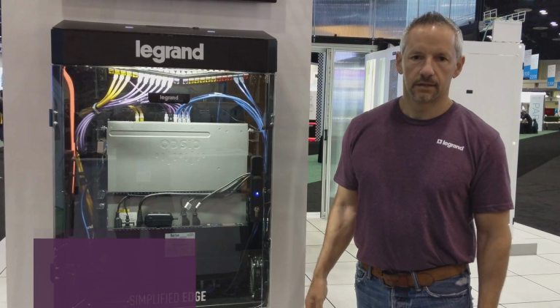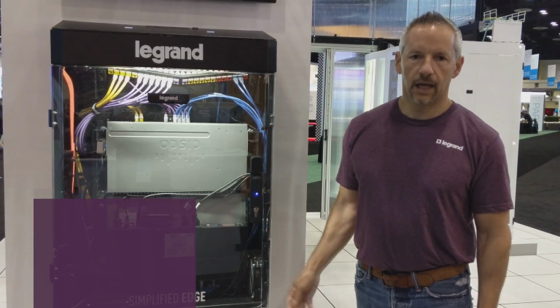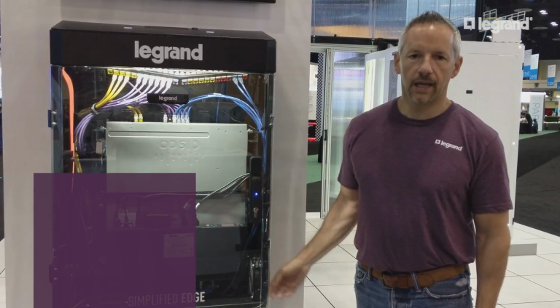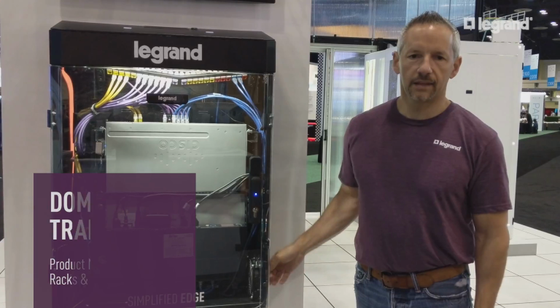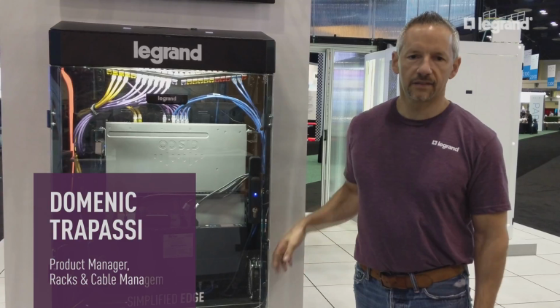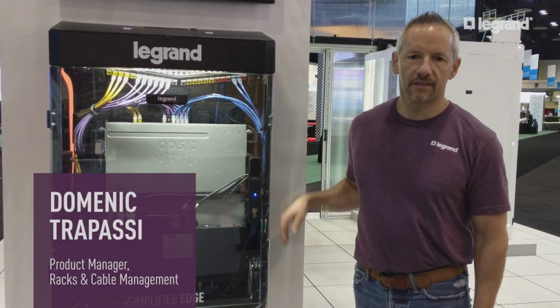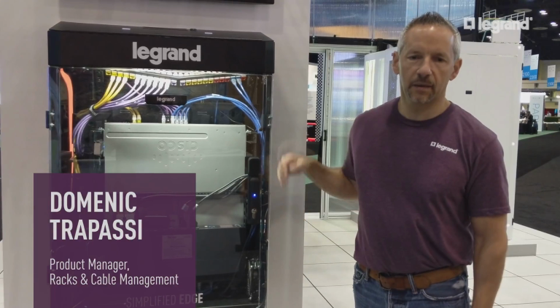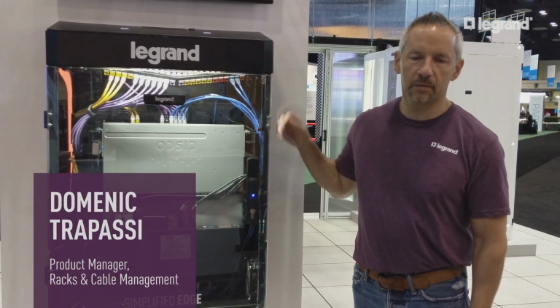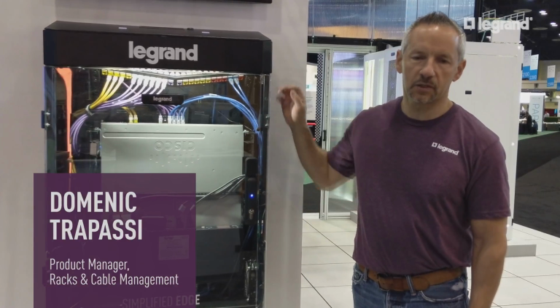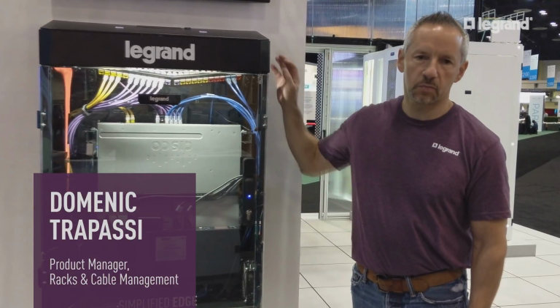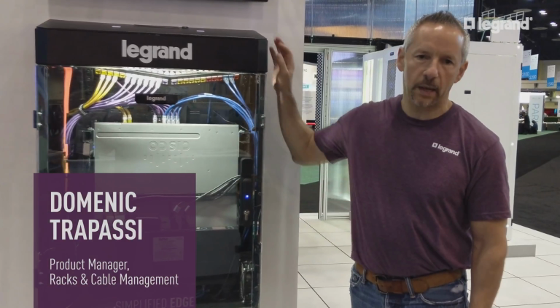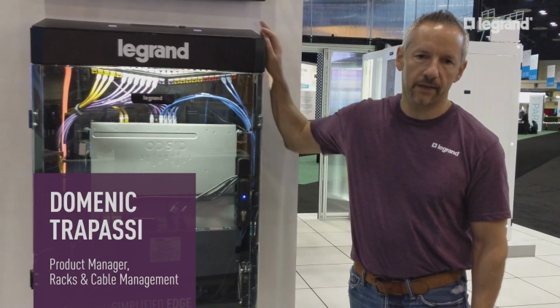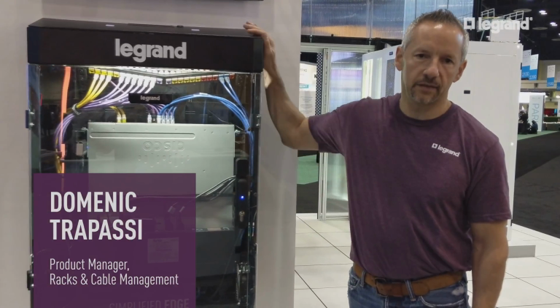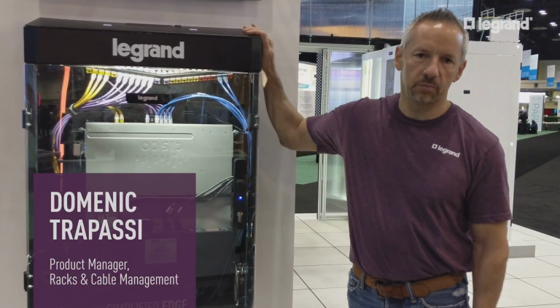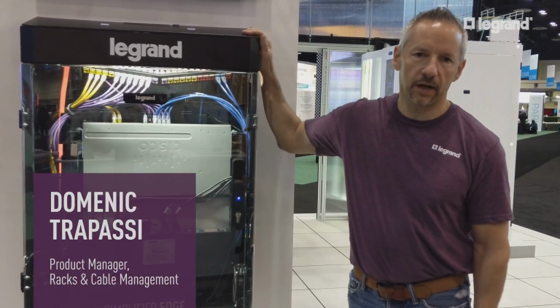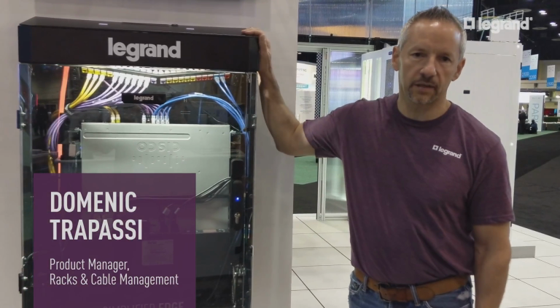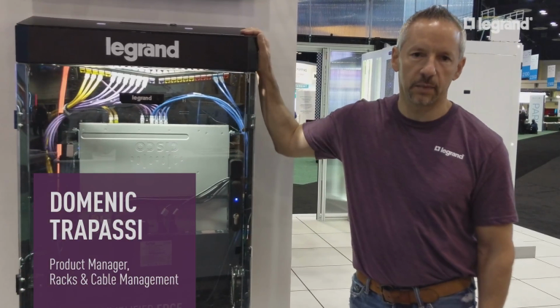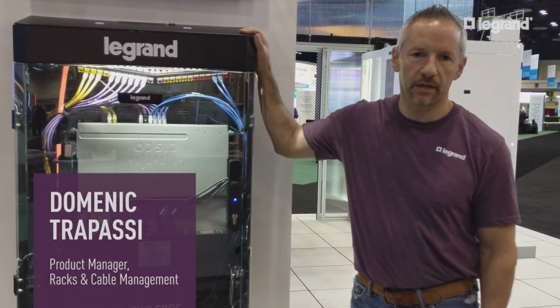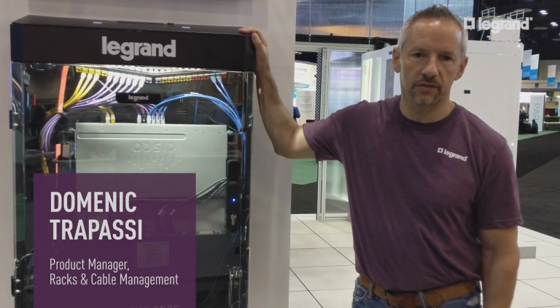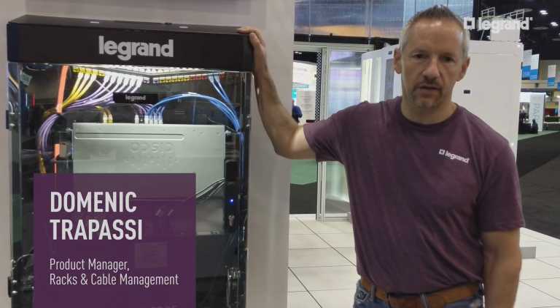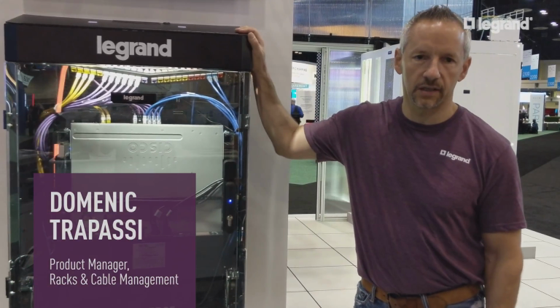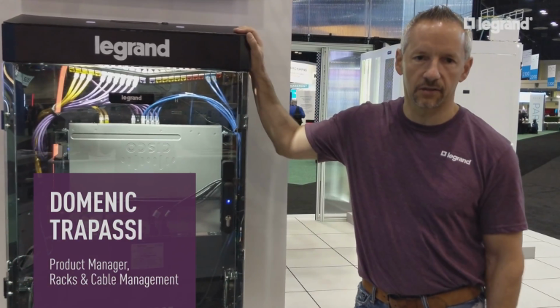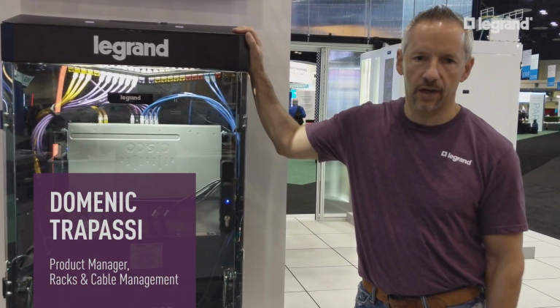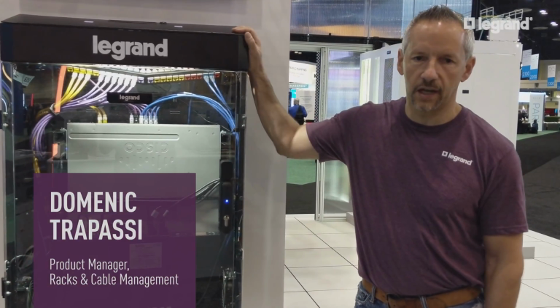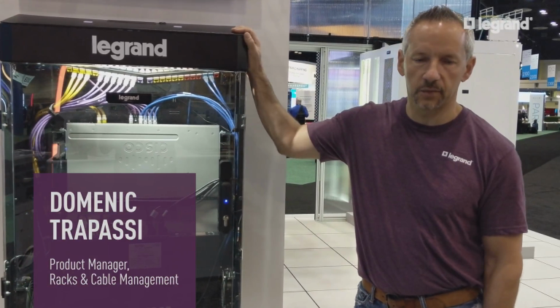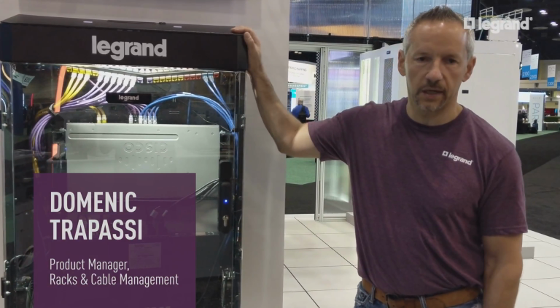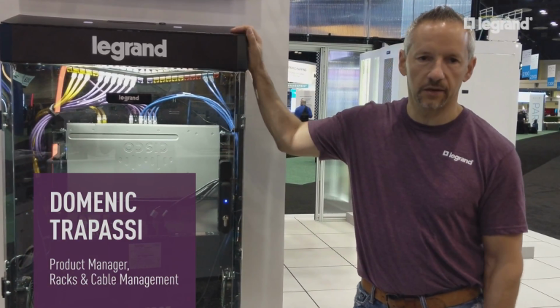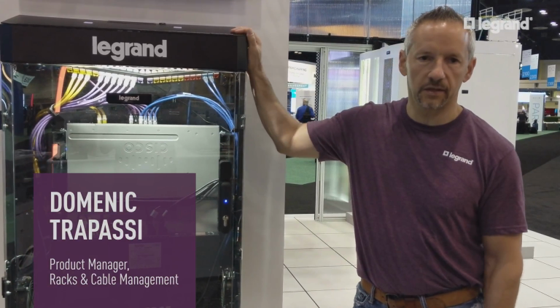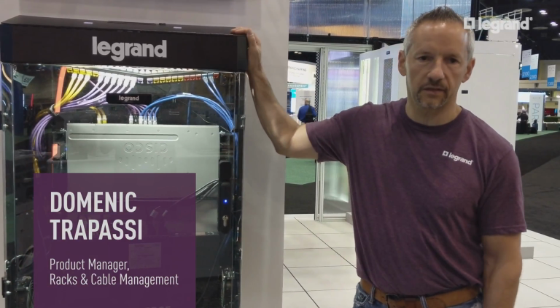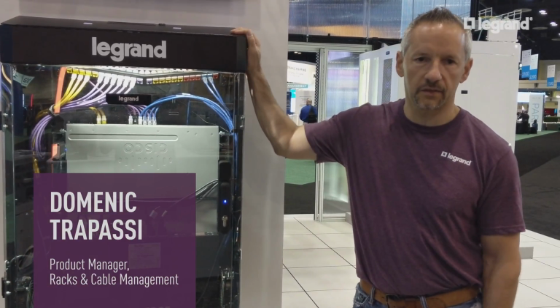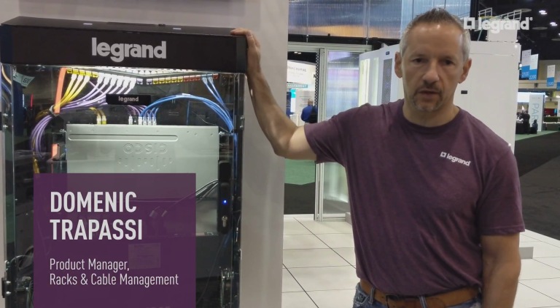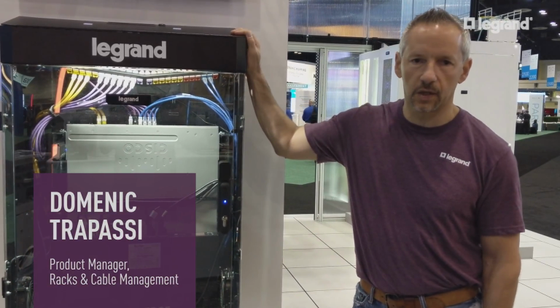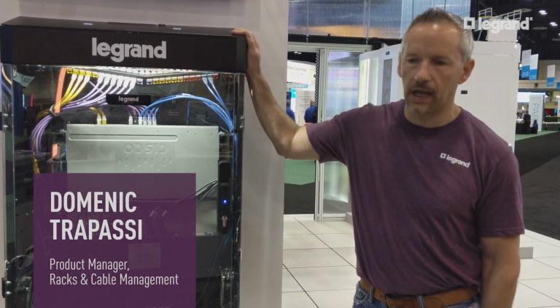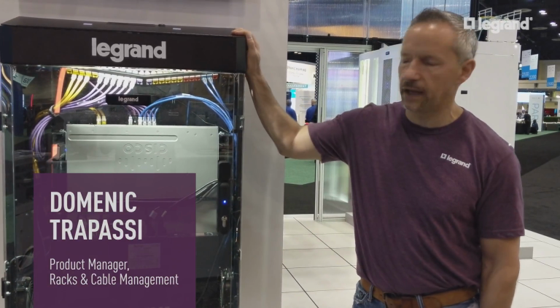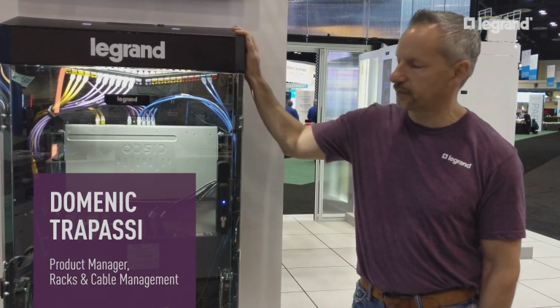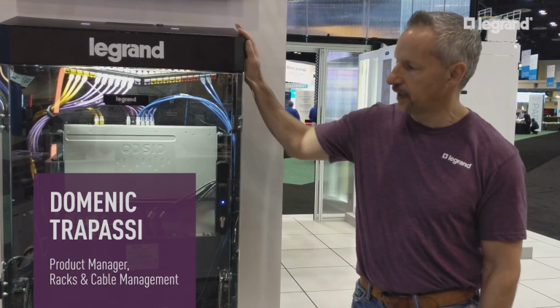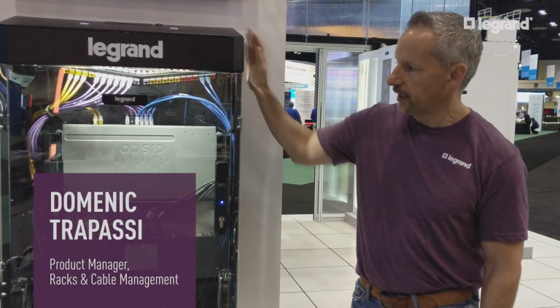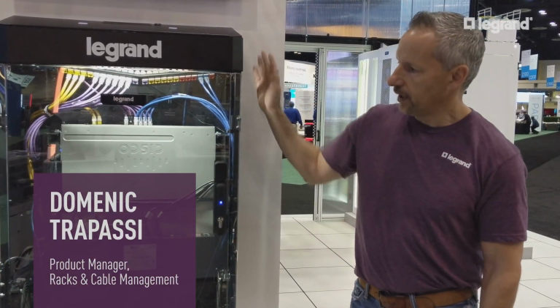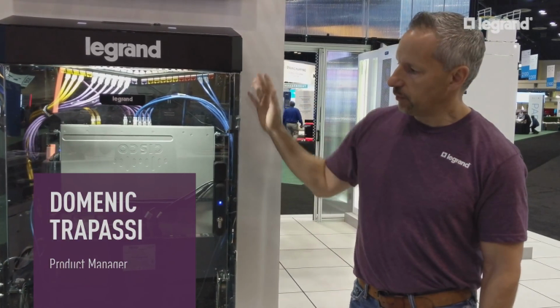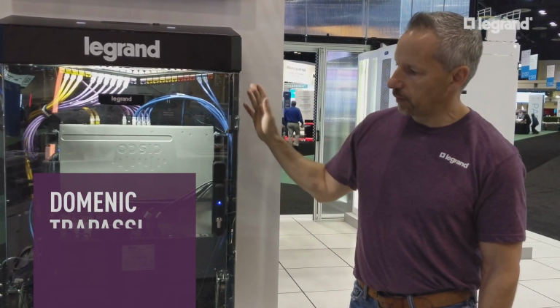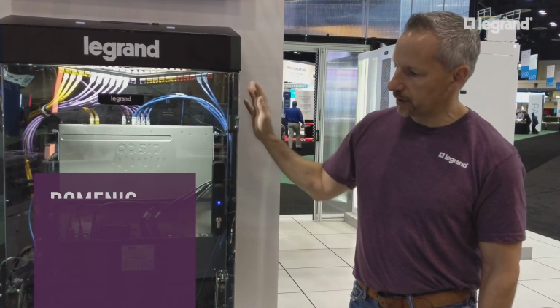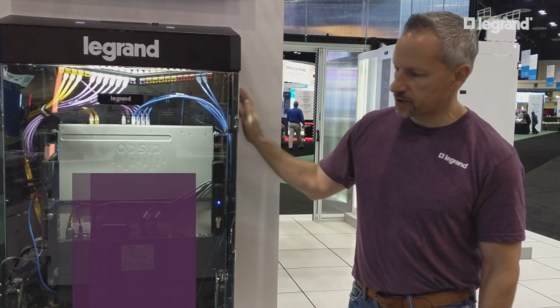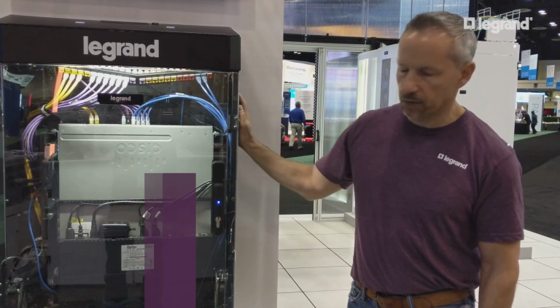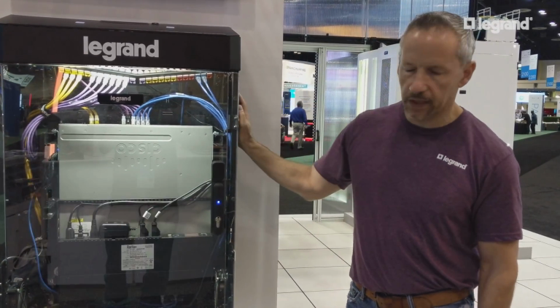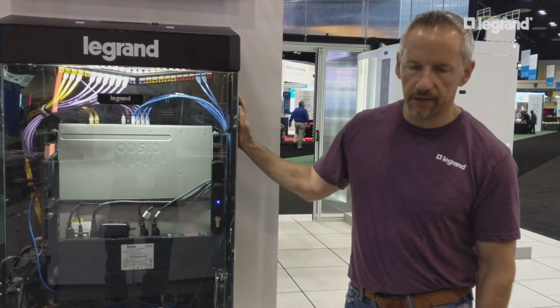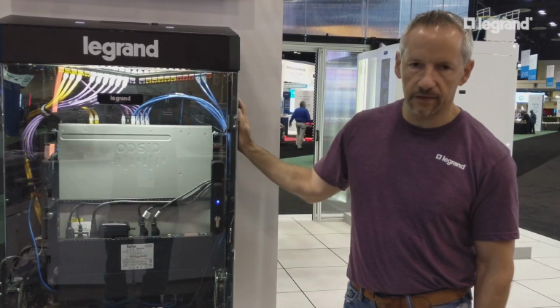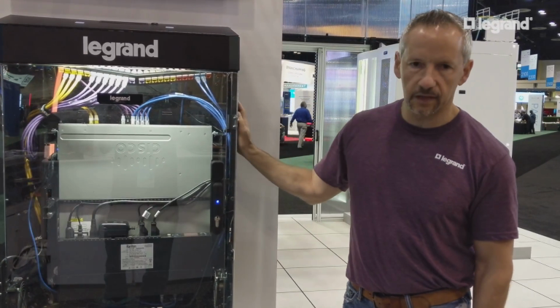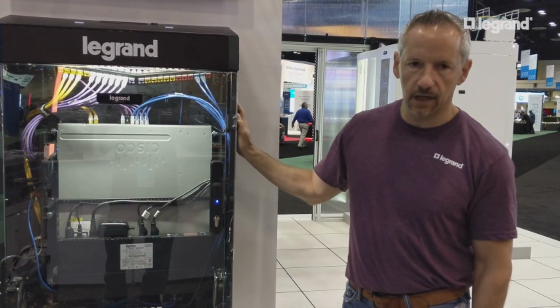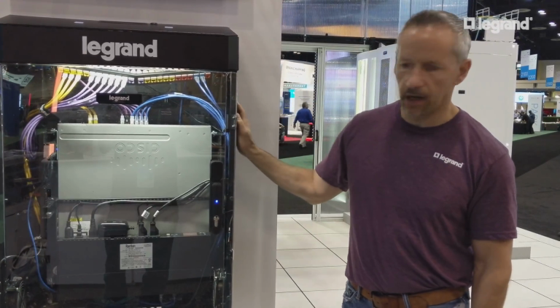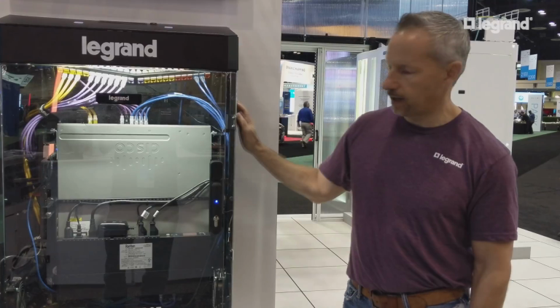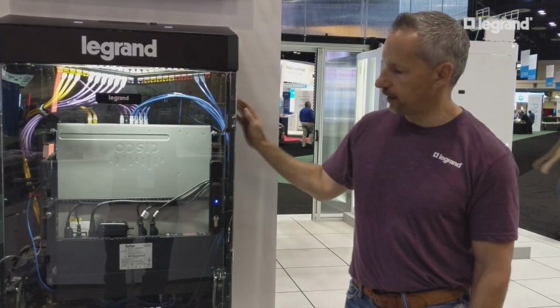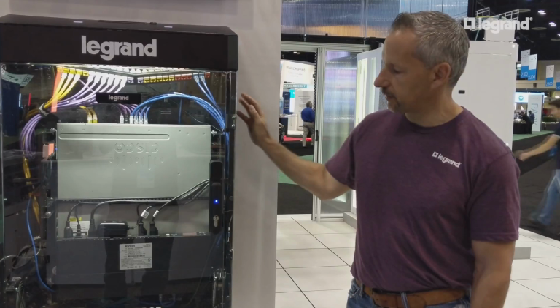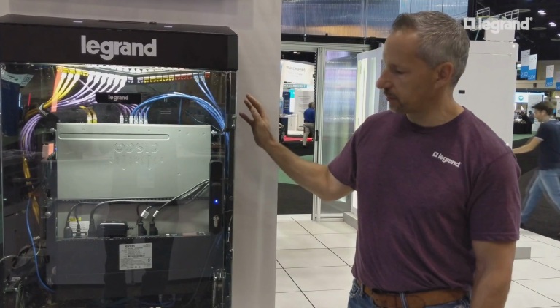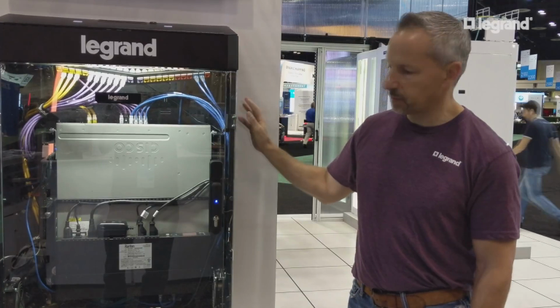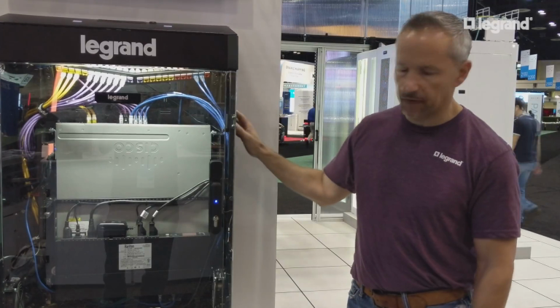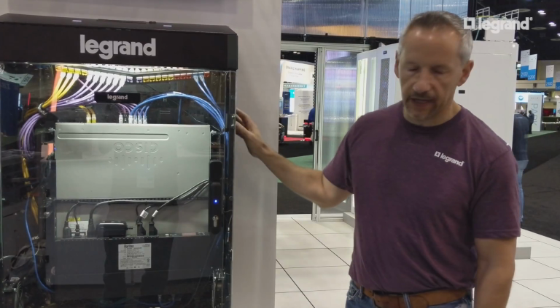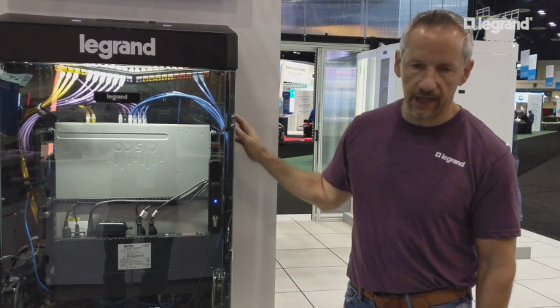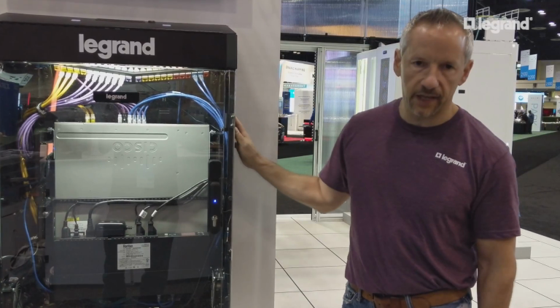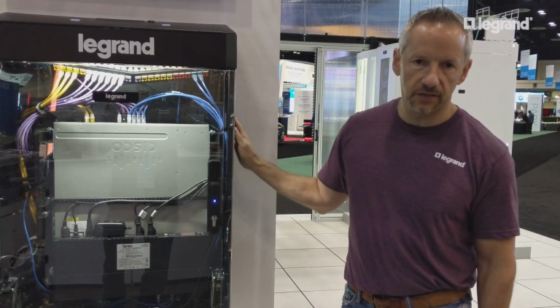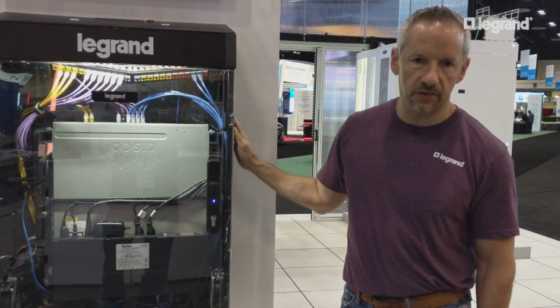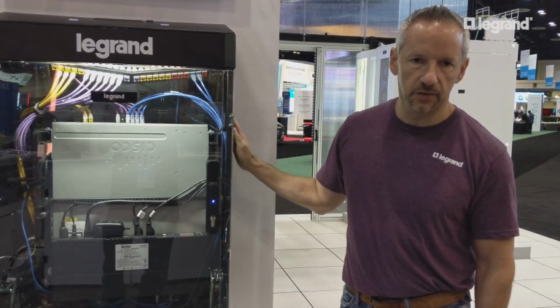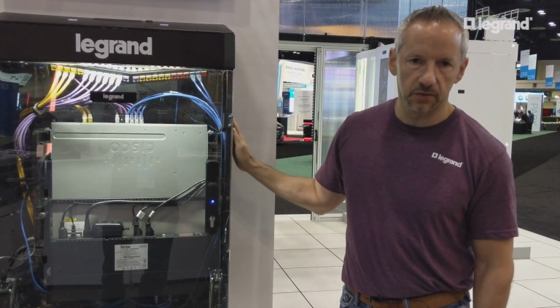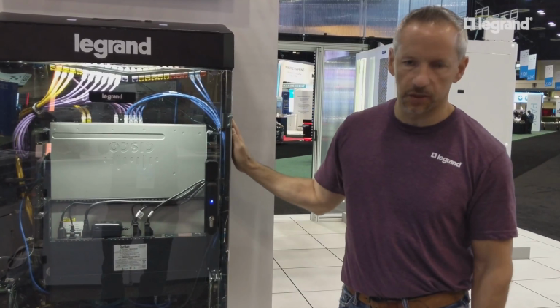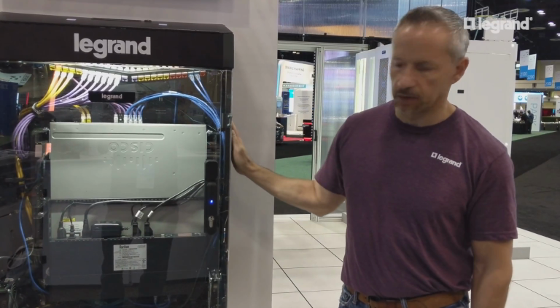Hi, this is Dominic Trapassi, Product Manager at Legrand. We're here at Cisco Live, where we're showcasing our simplified edge solution.